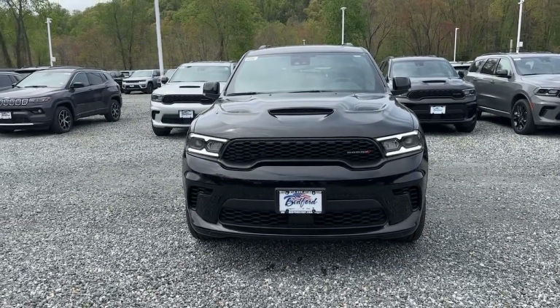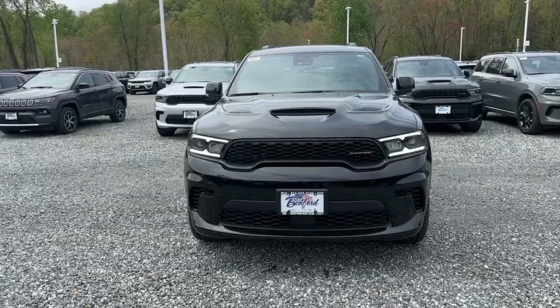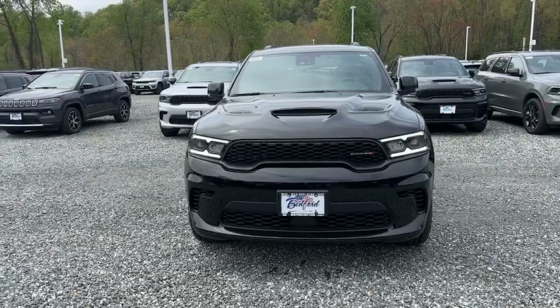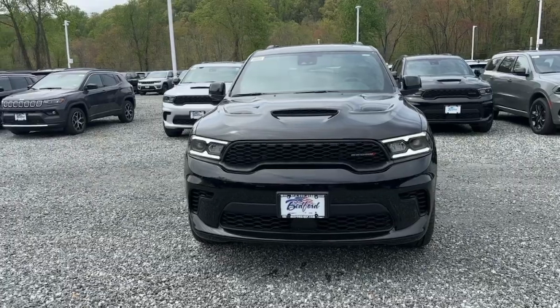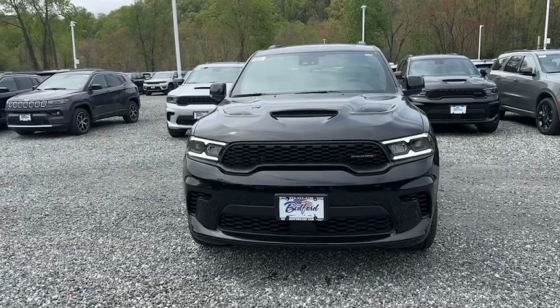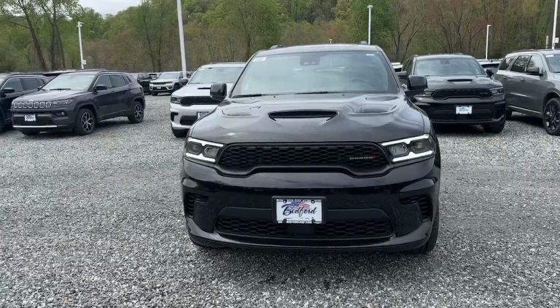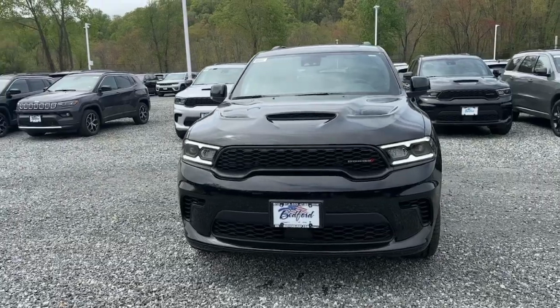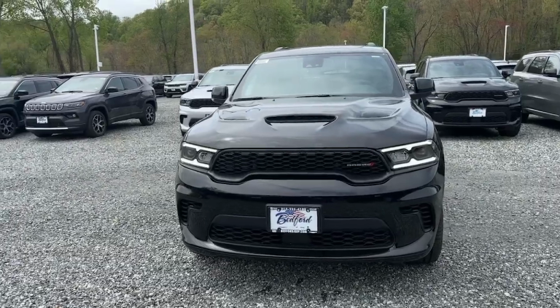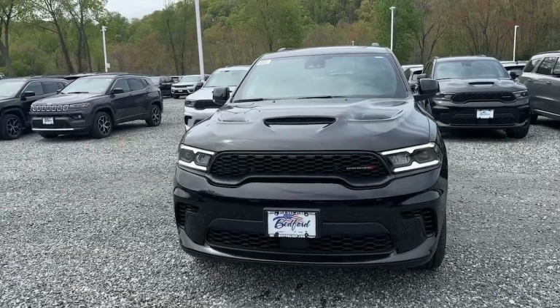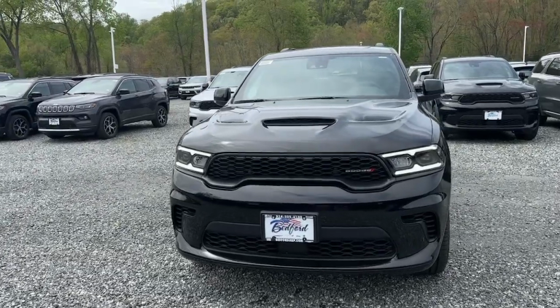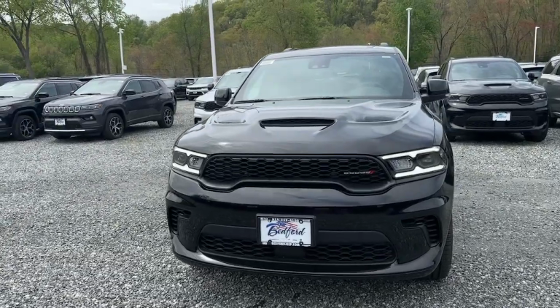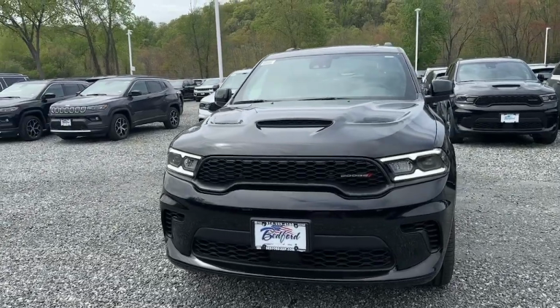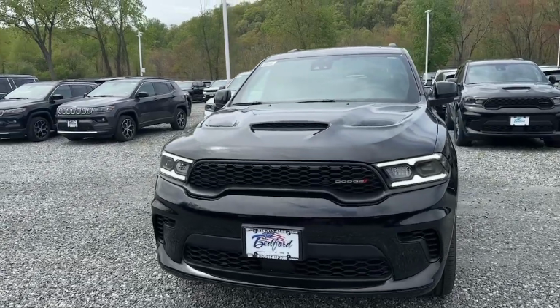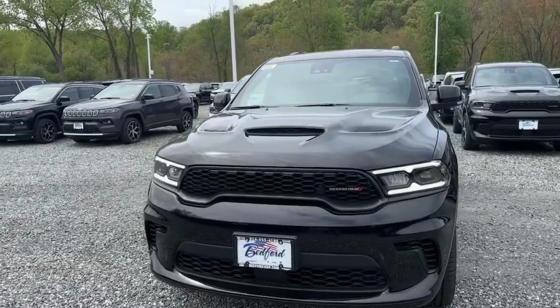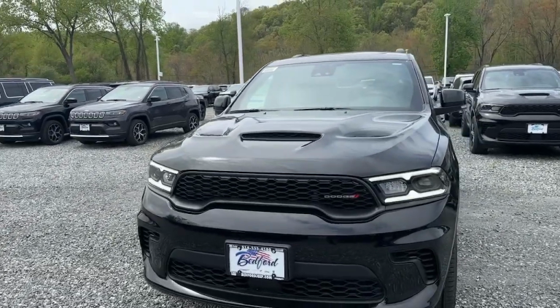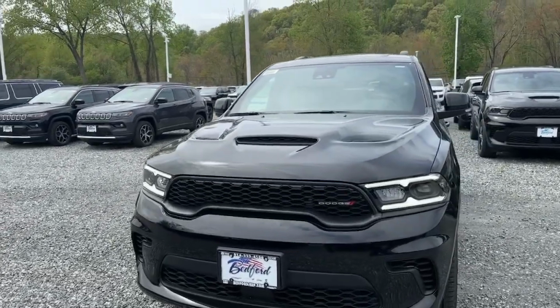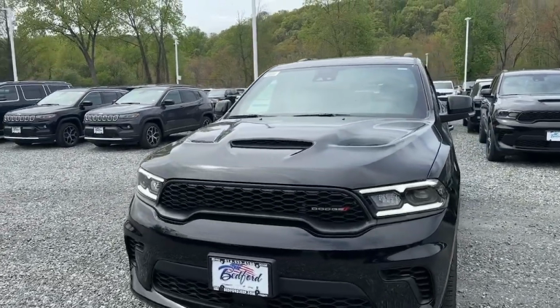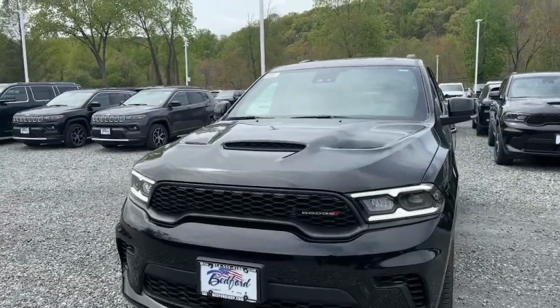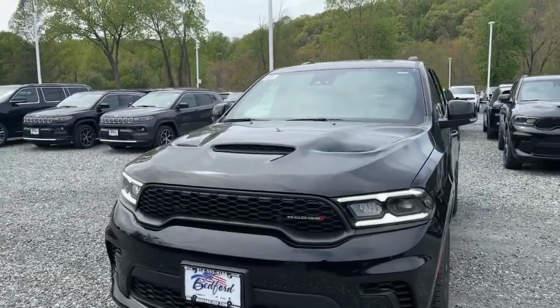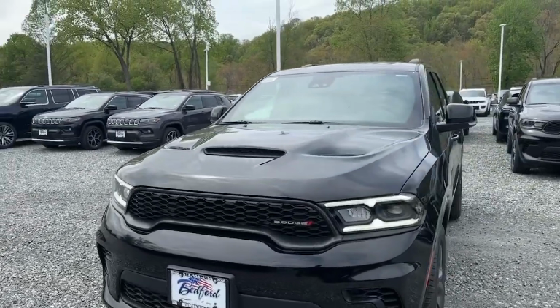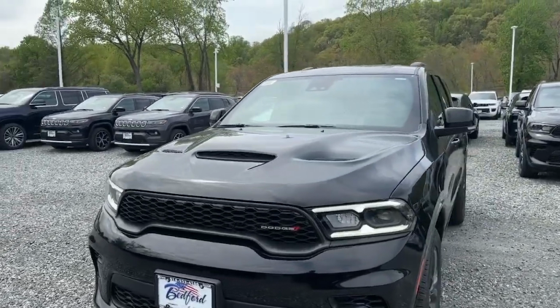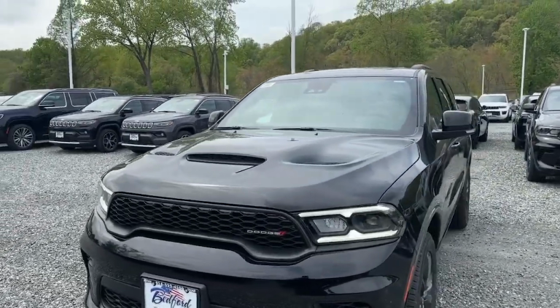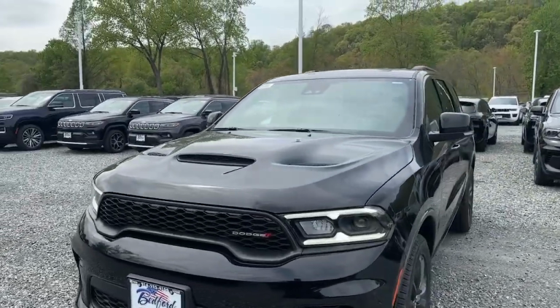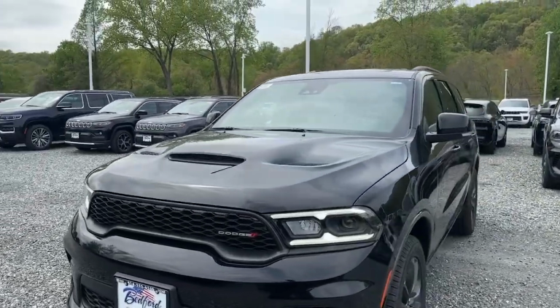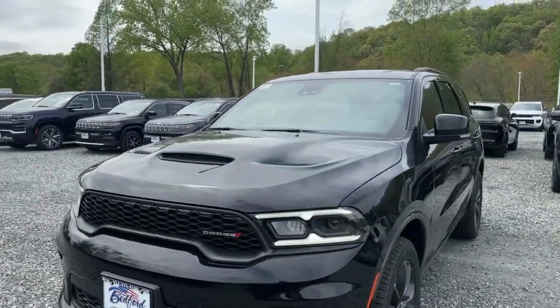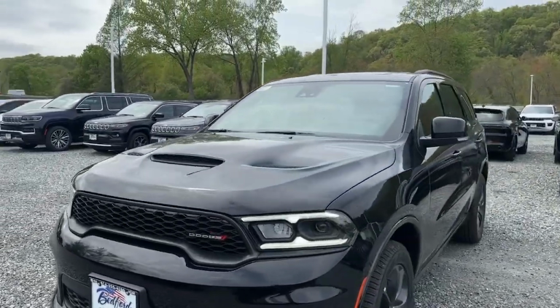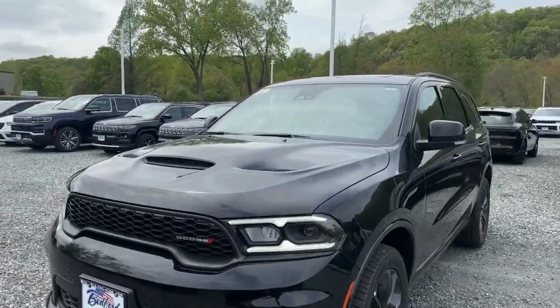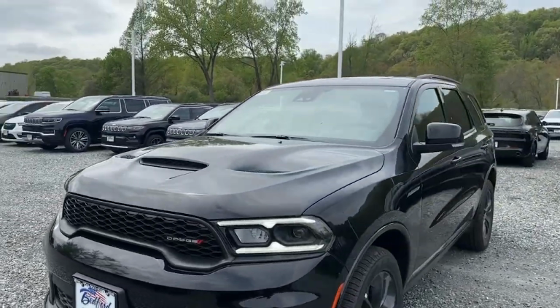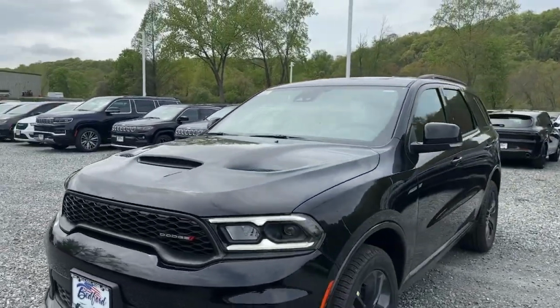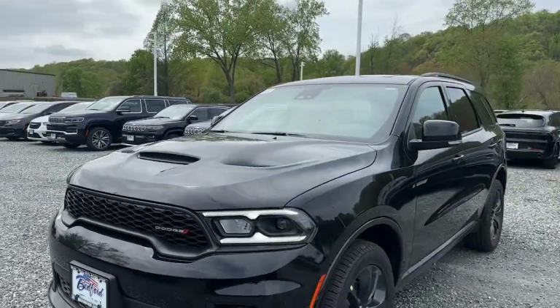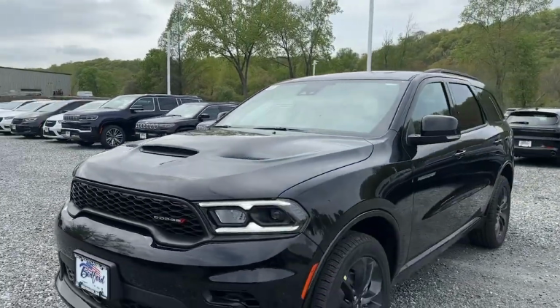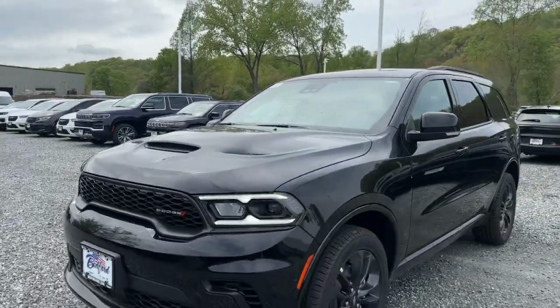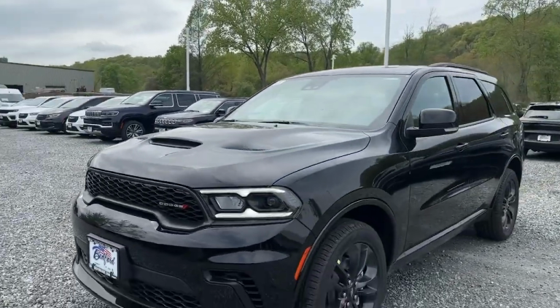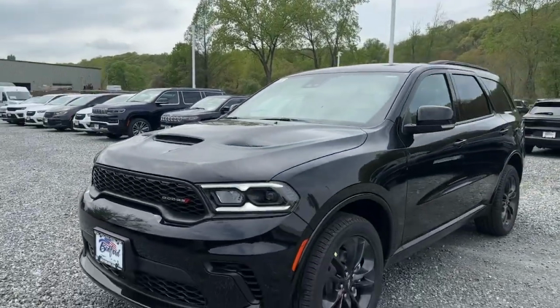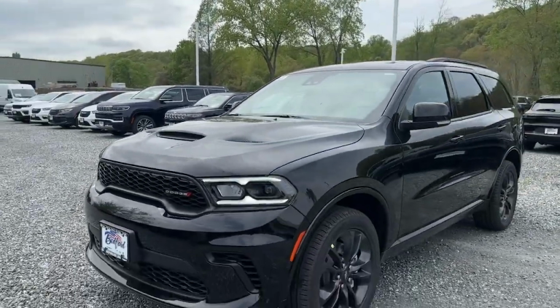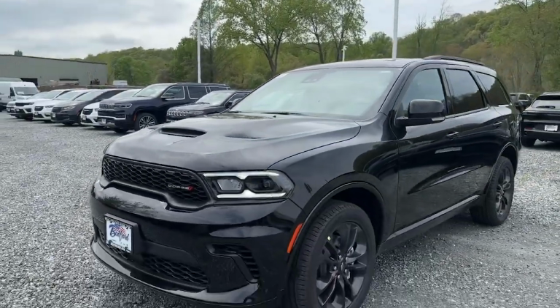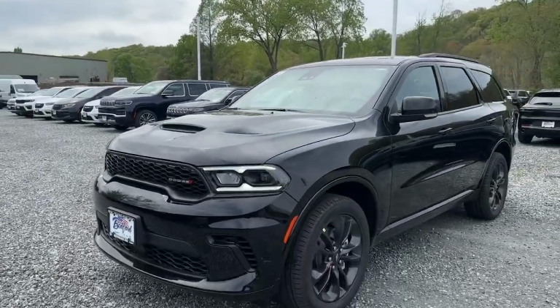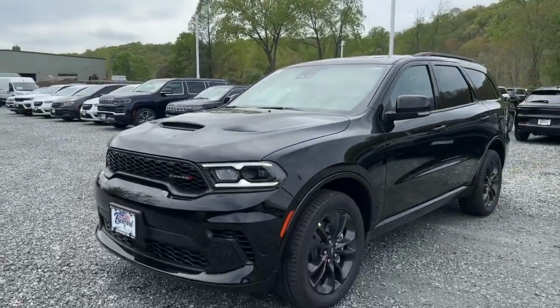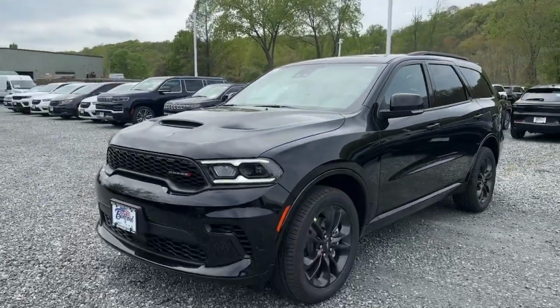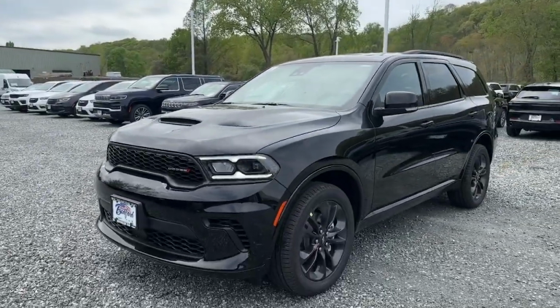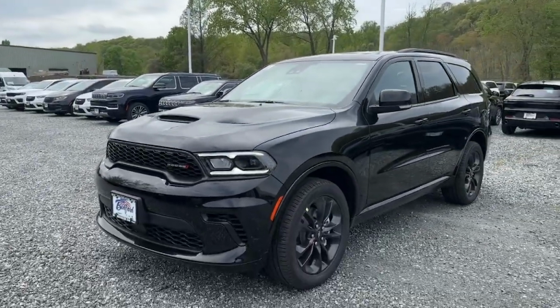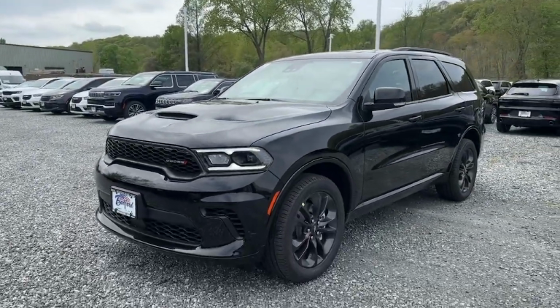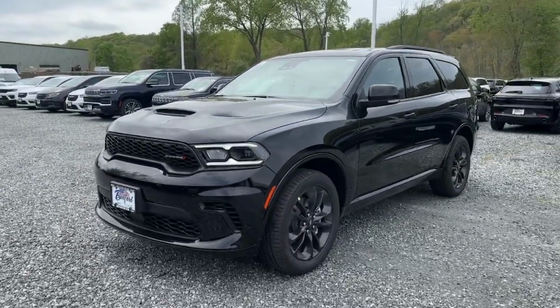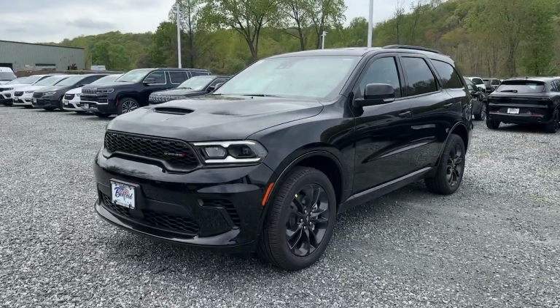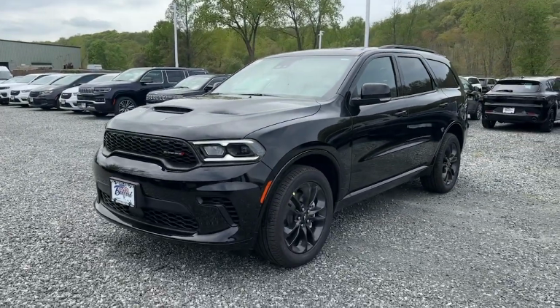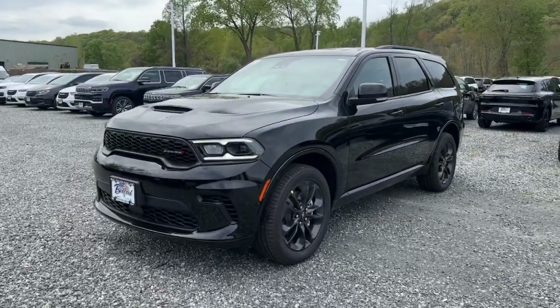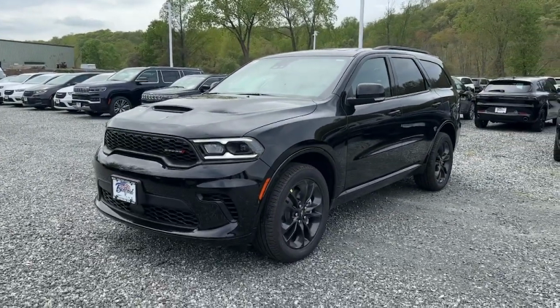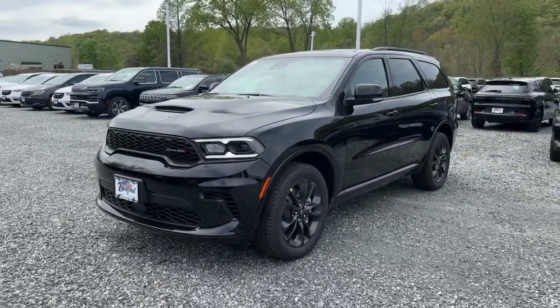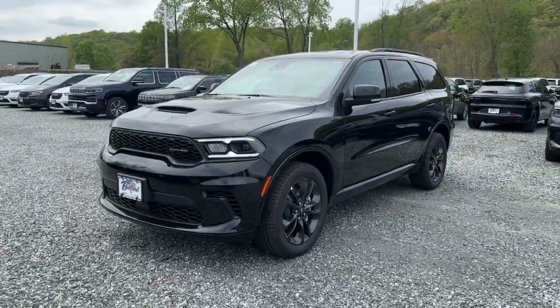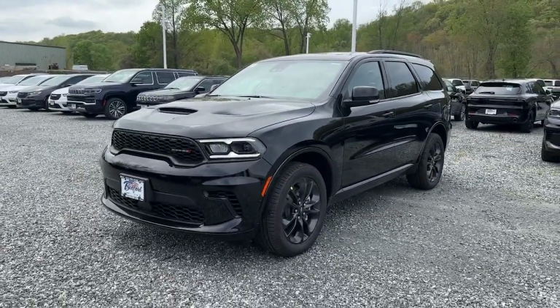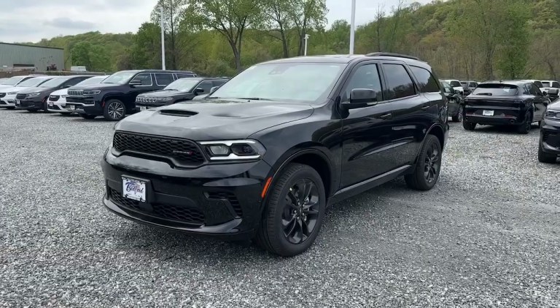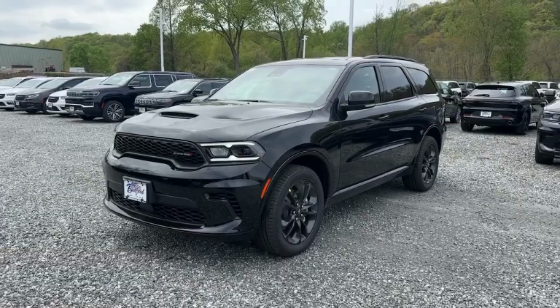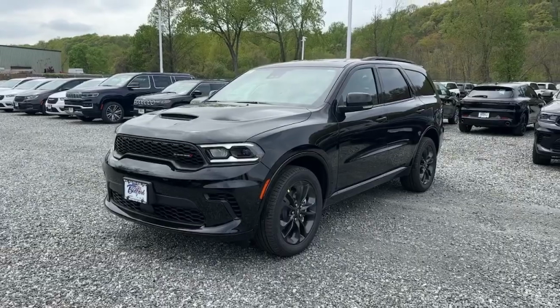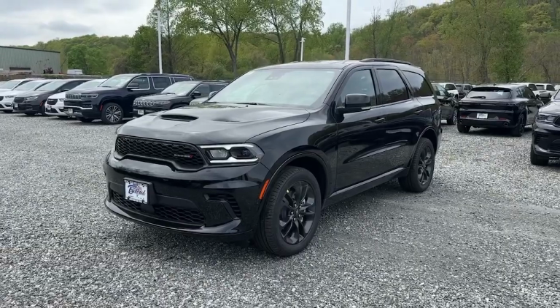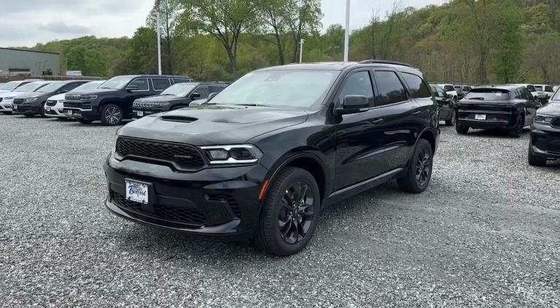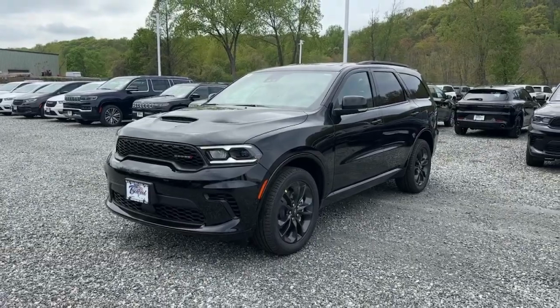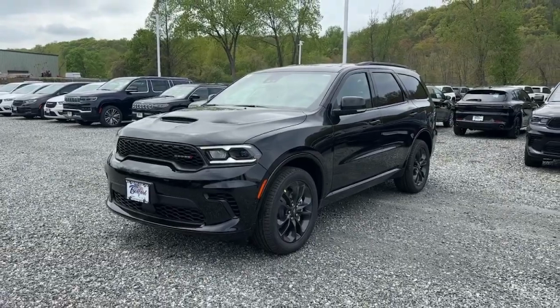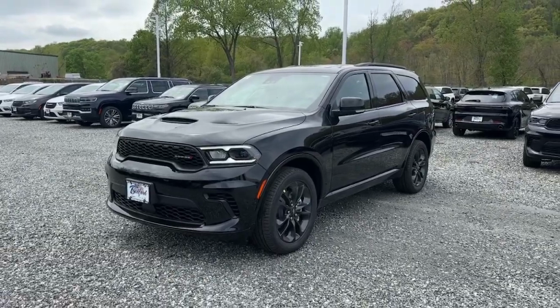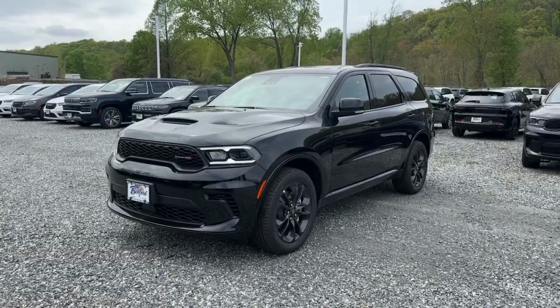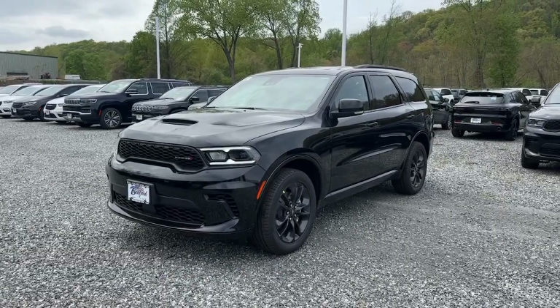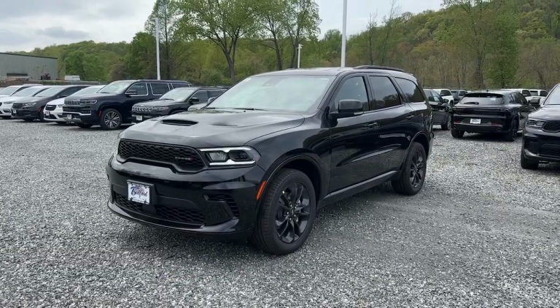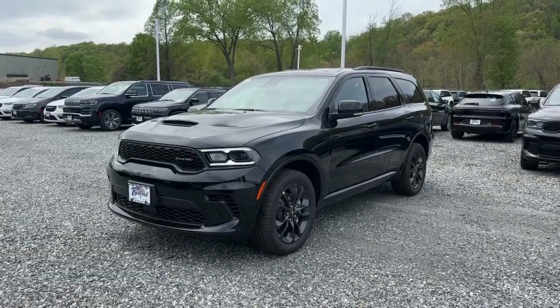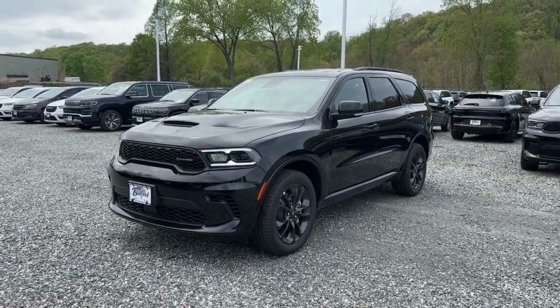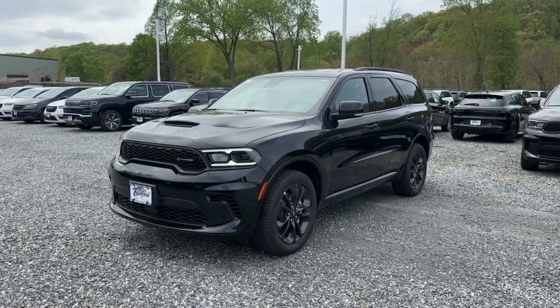Advanced safety features, refined comfort, third-row spaciousness, and the bold spirit born of muscle car heritage.